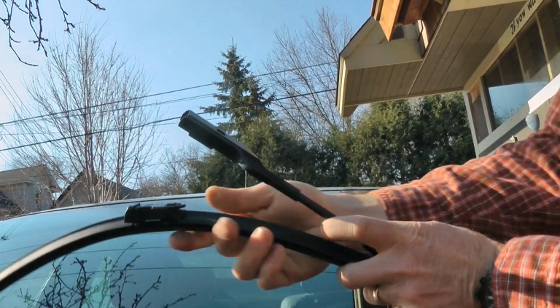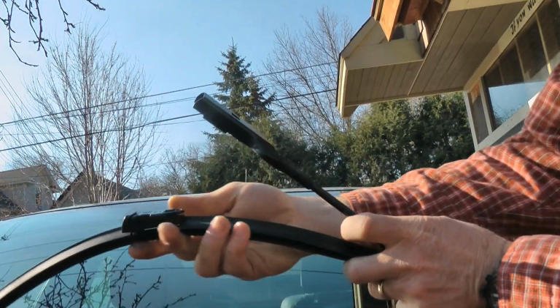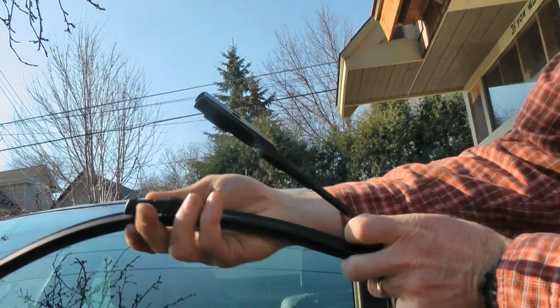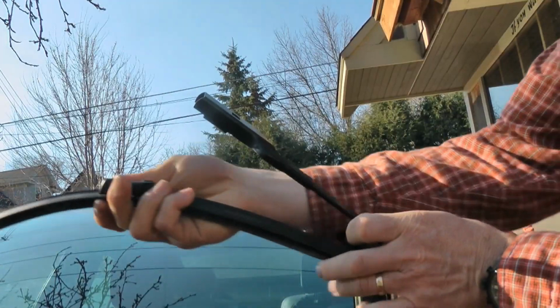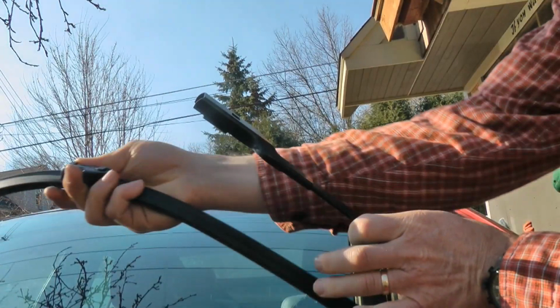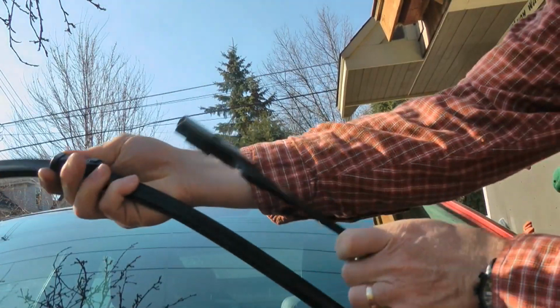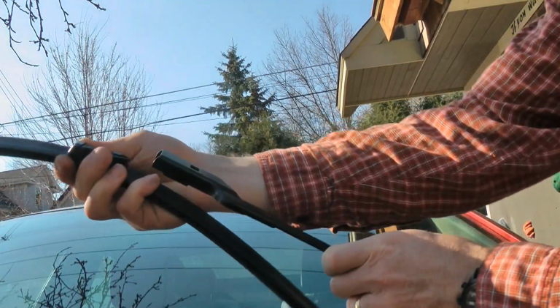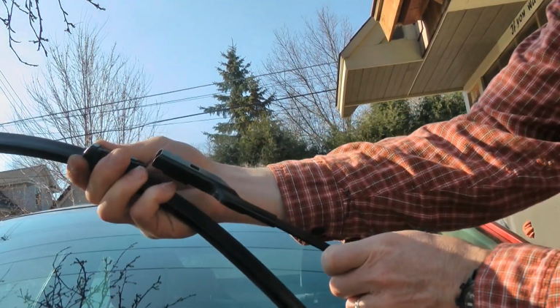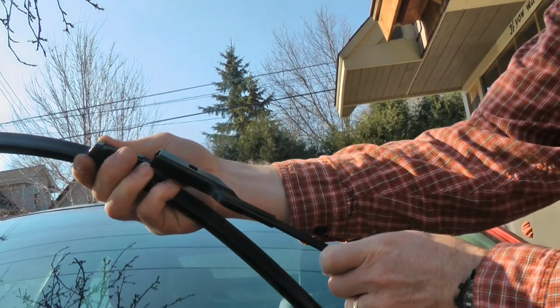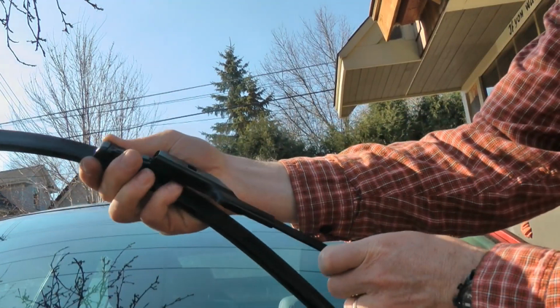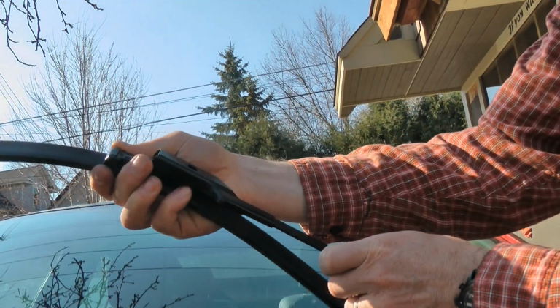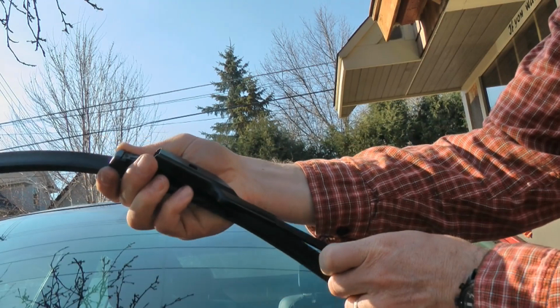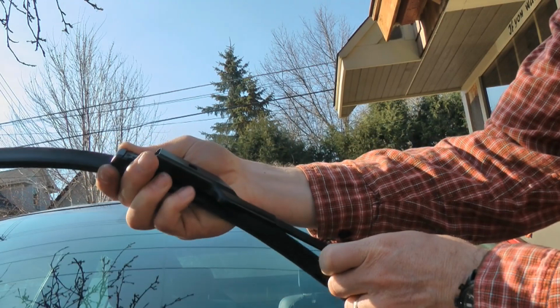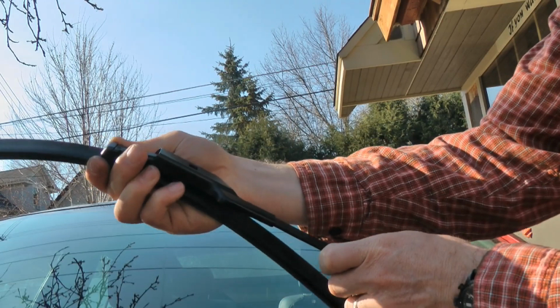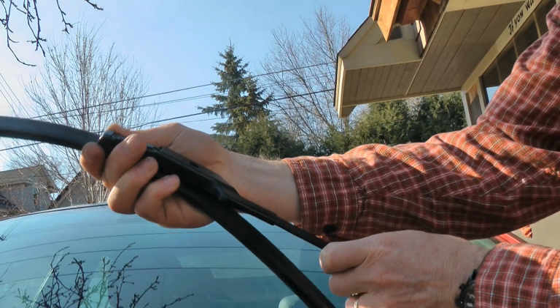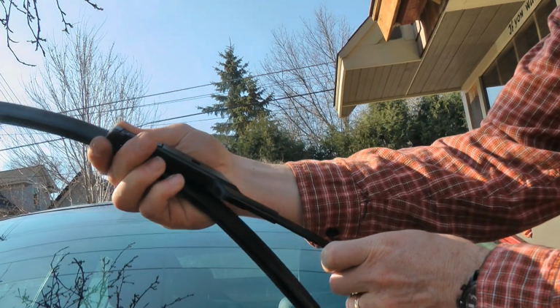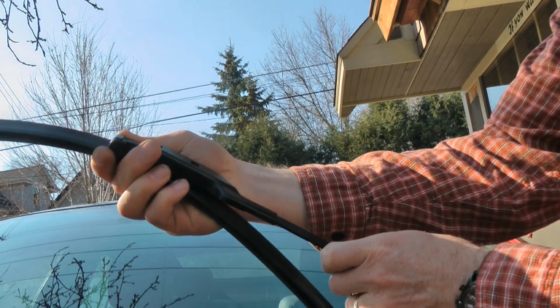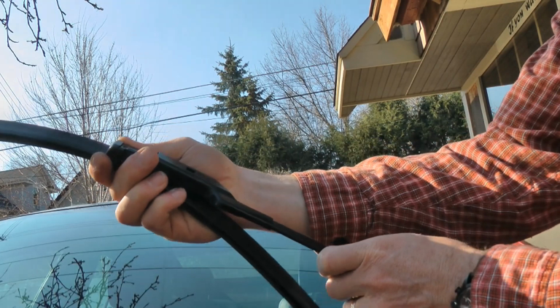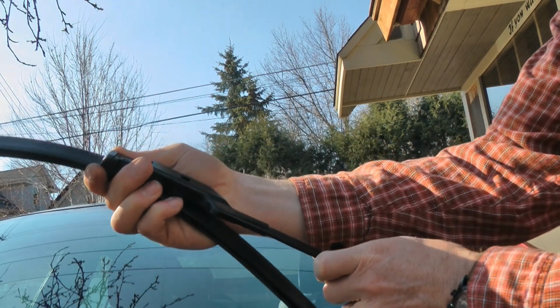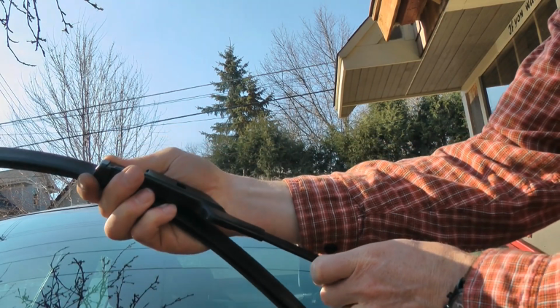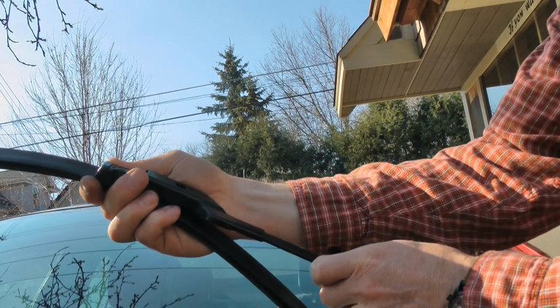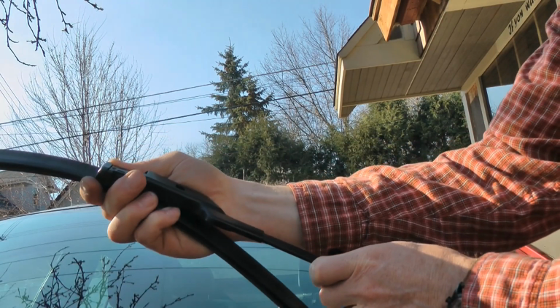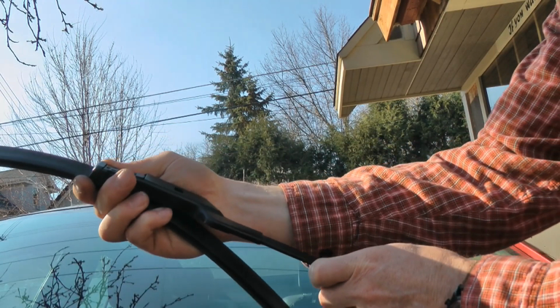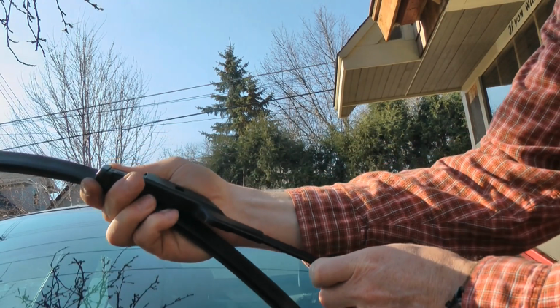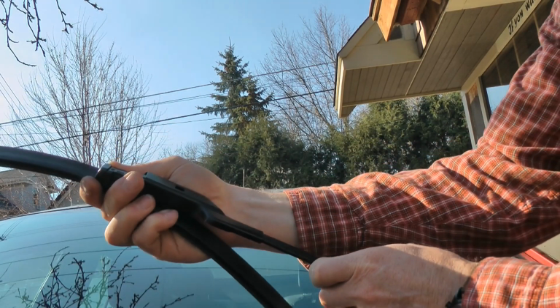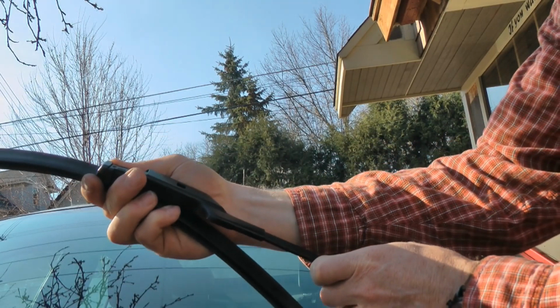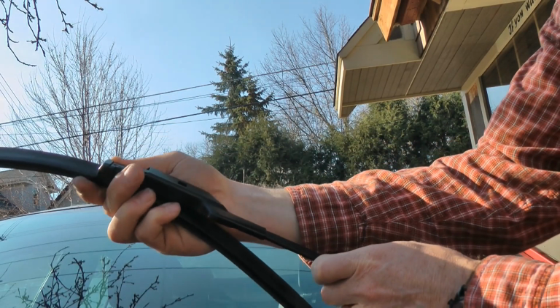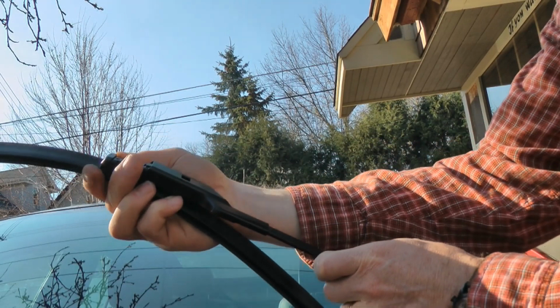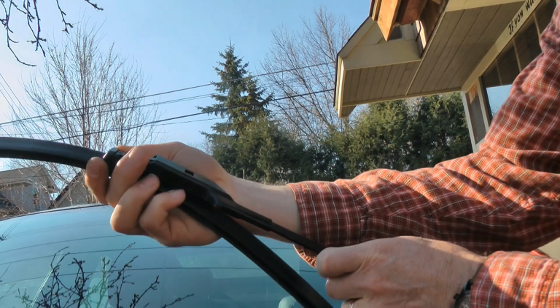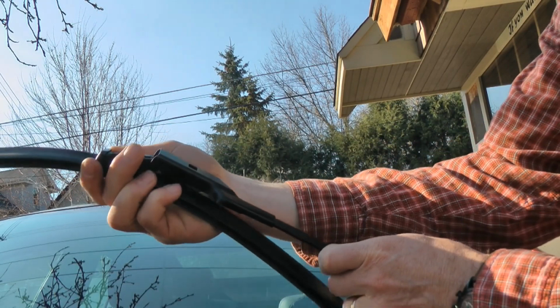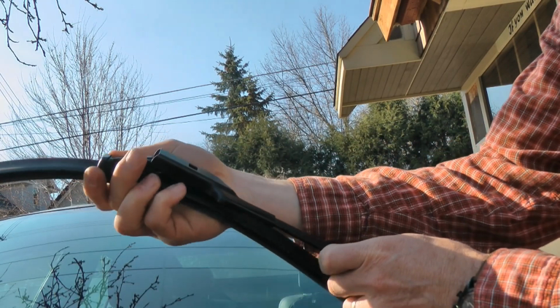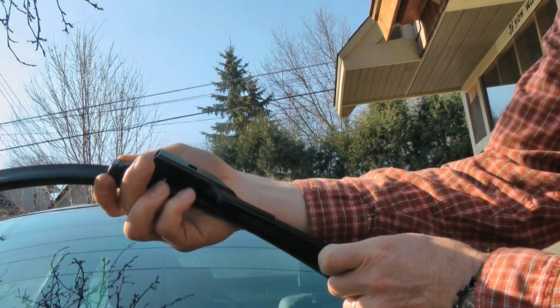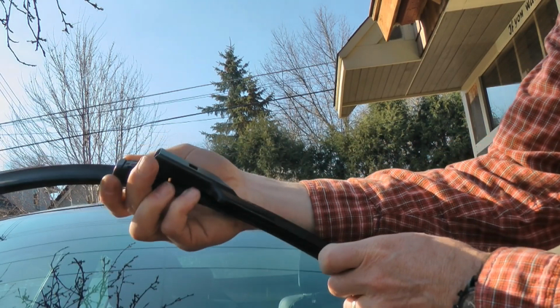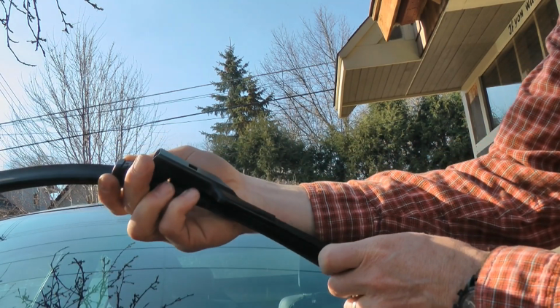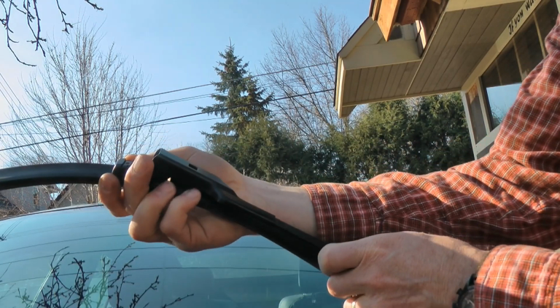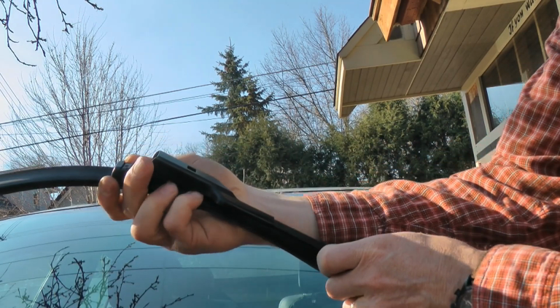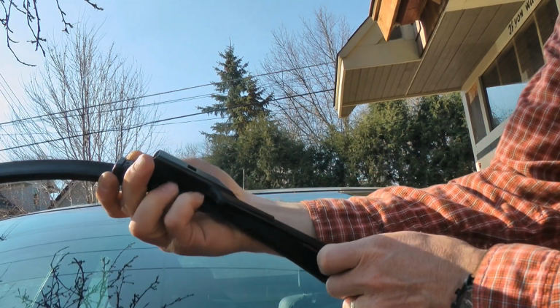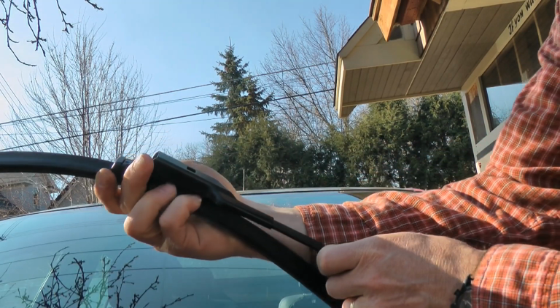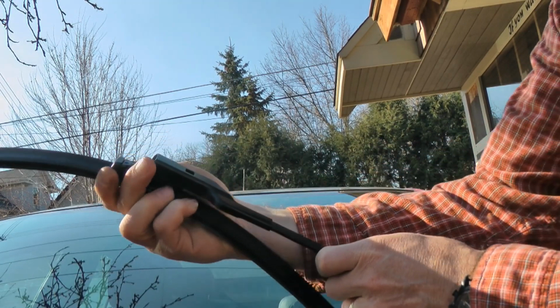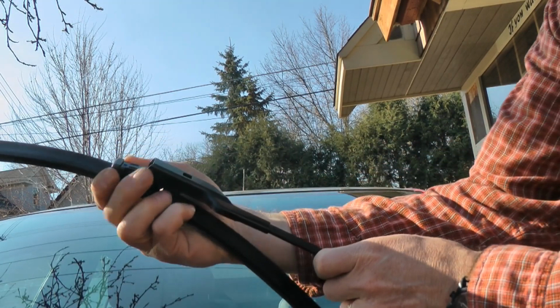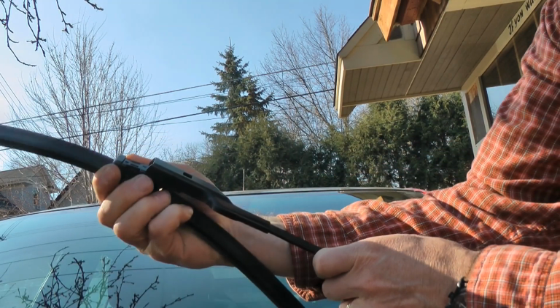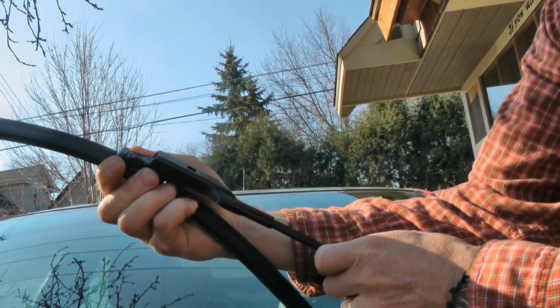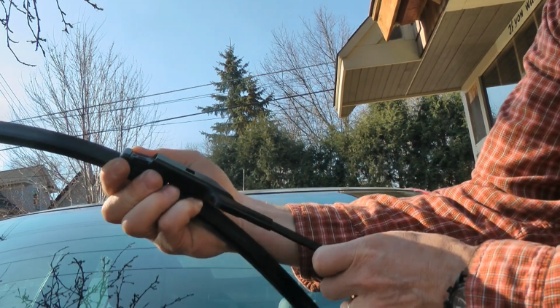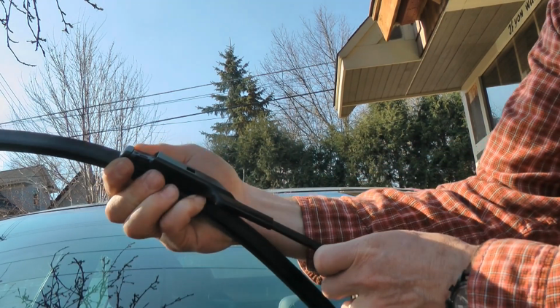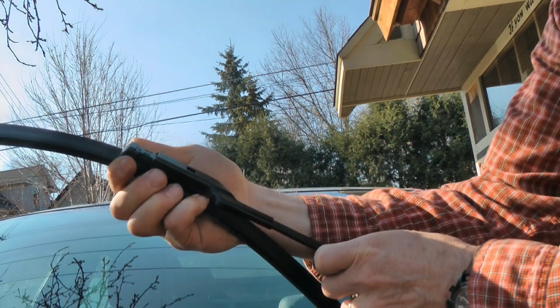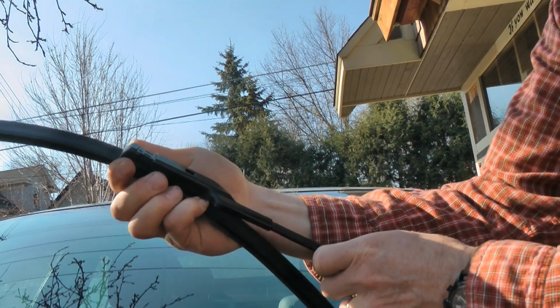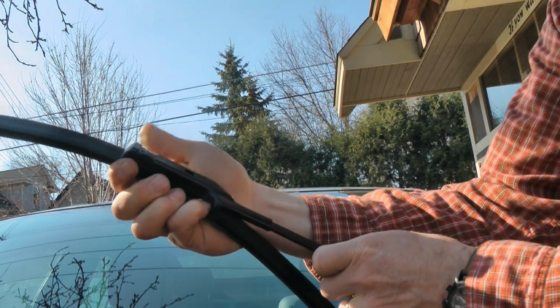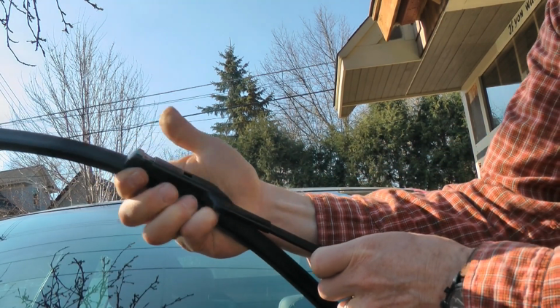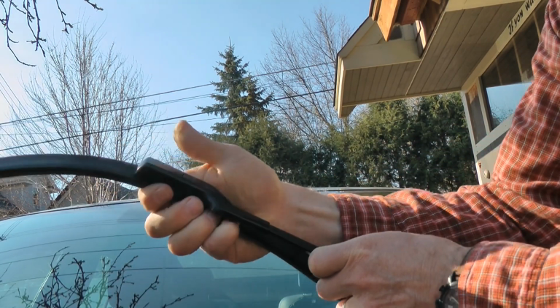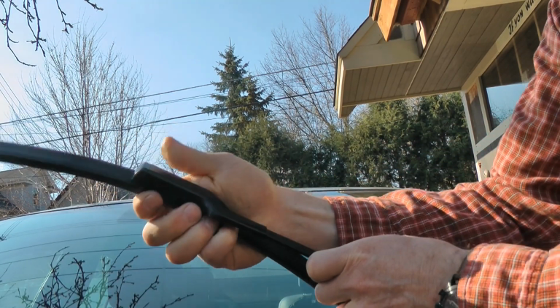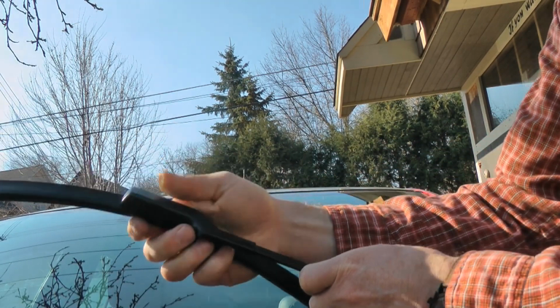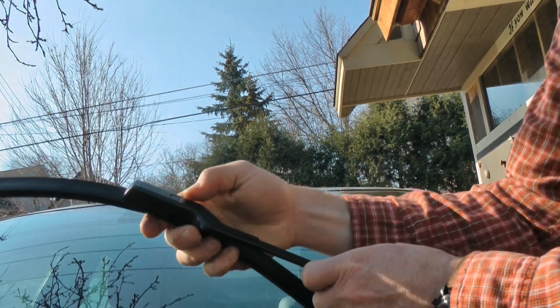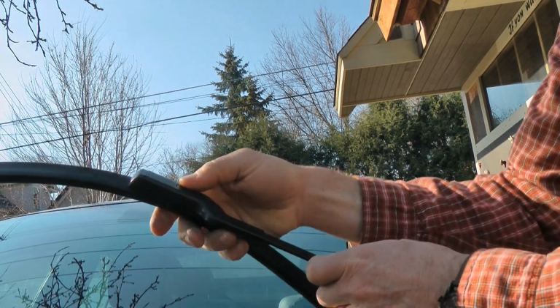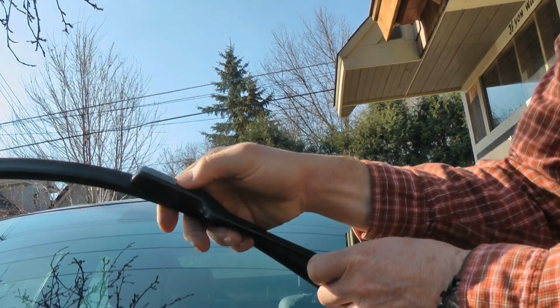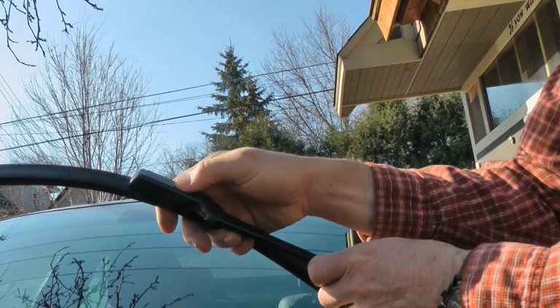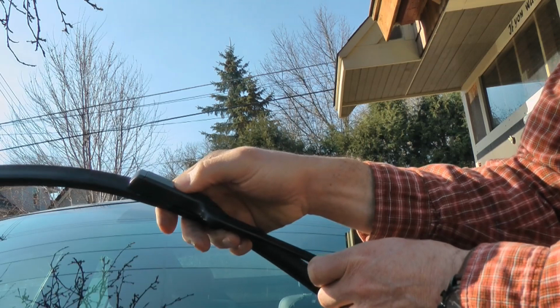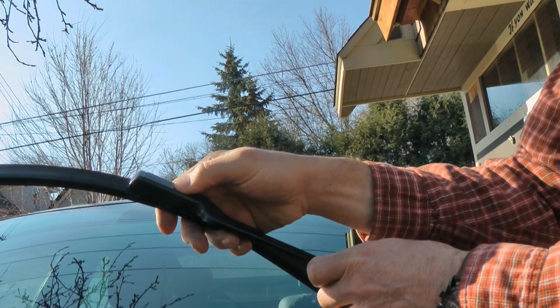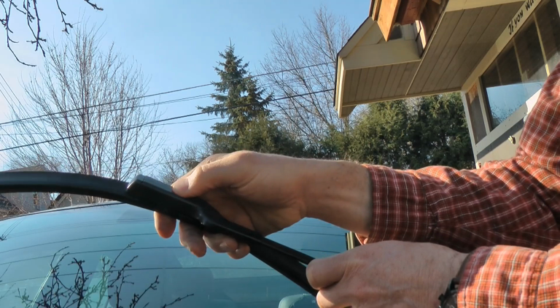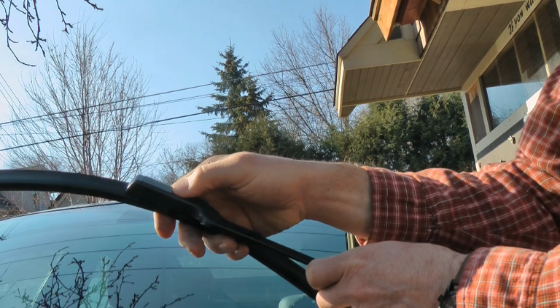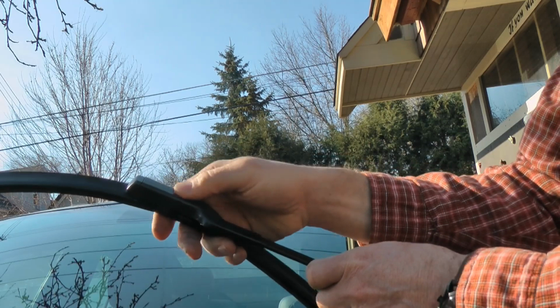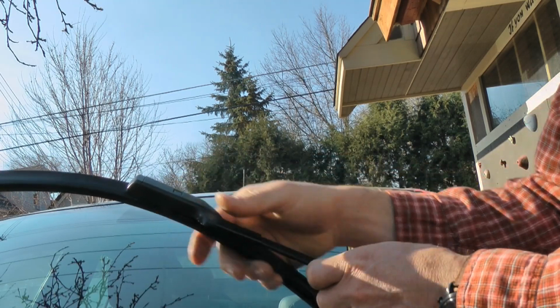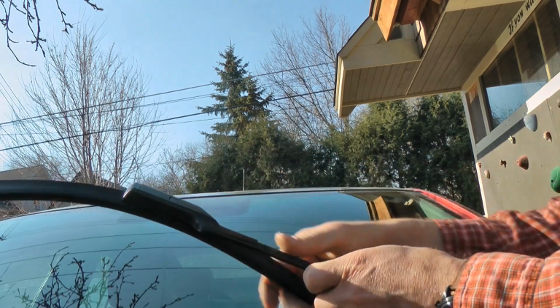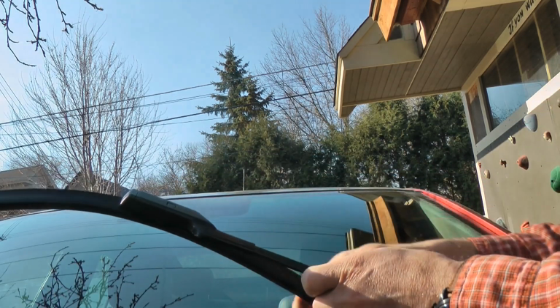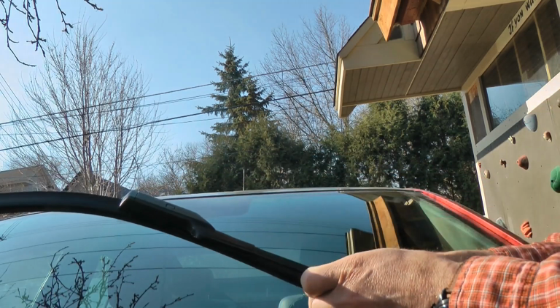When you're putting it in, it won't slide straight in like this — it has to sort of tip in and then it'll click into place.